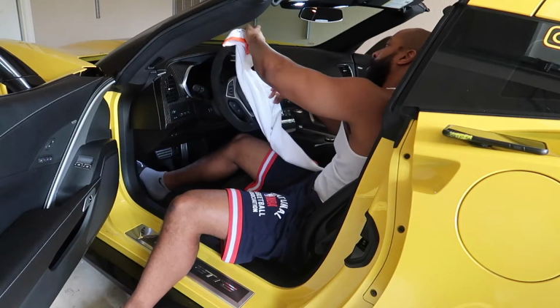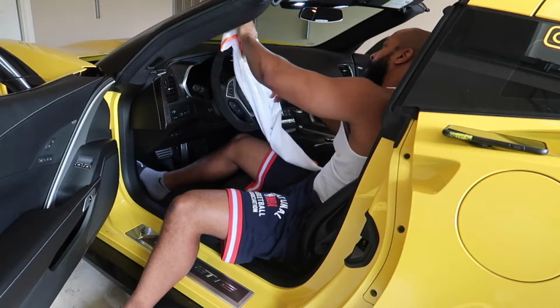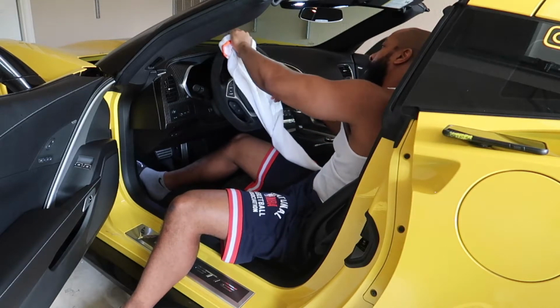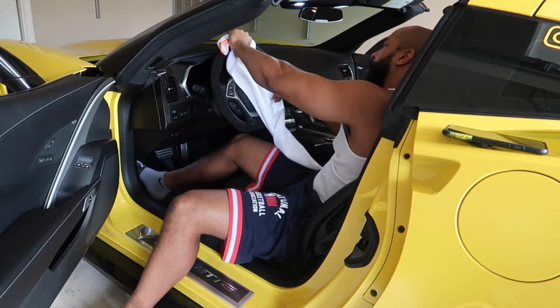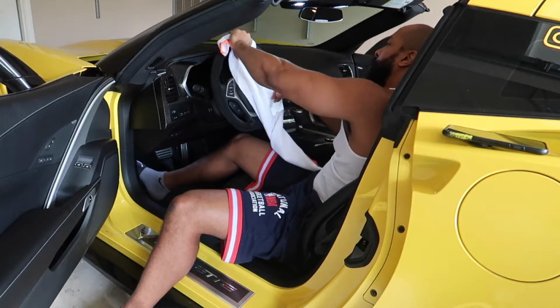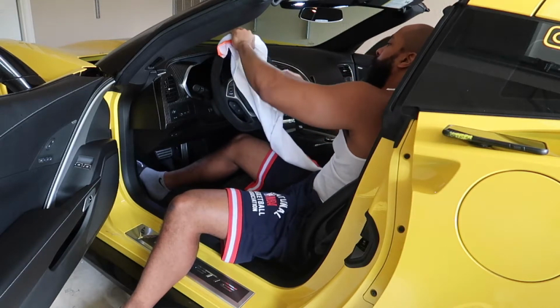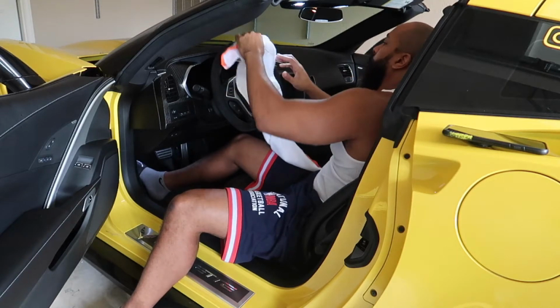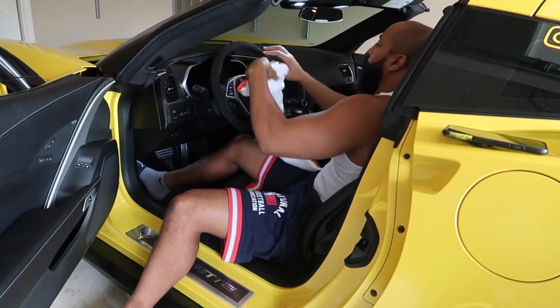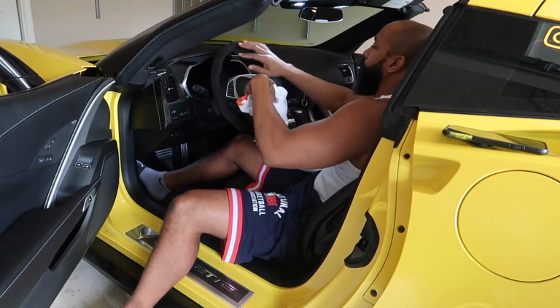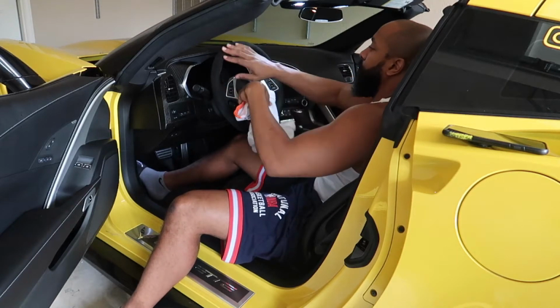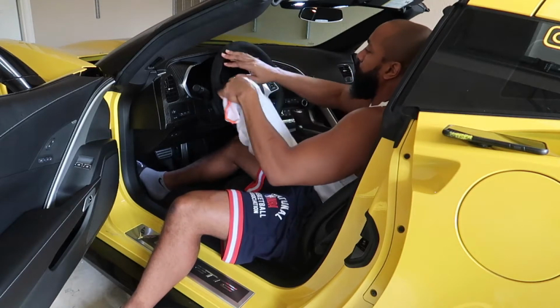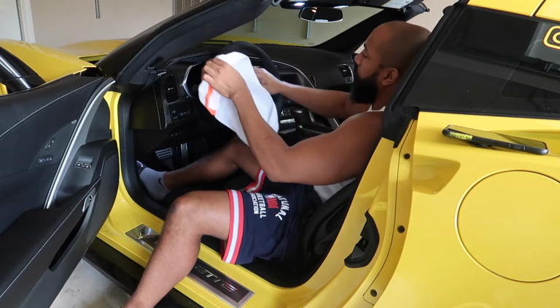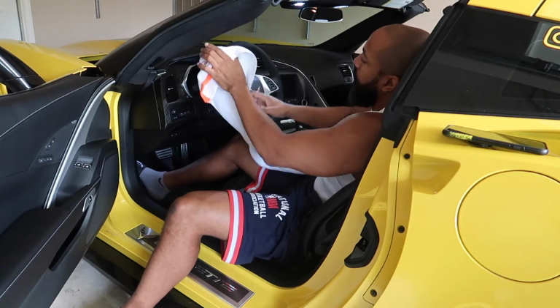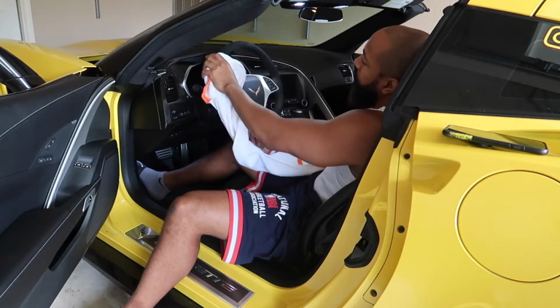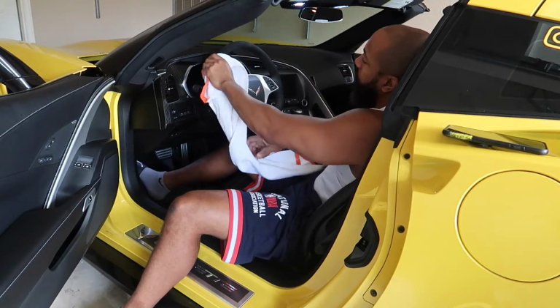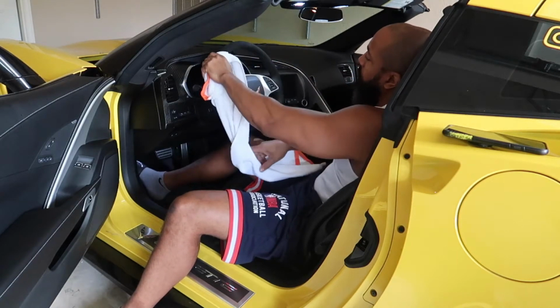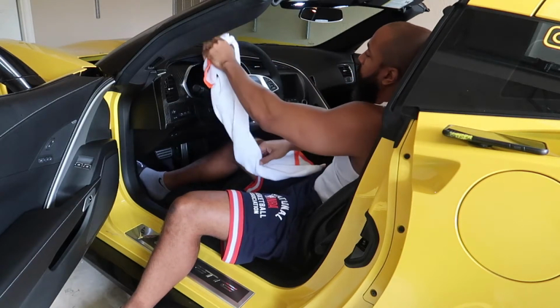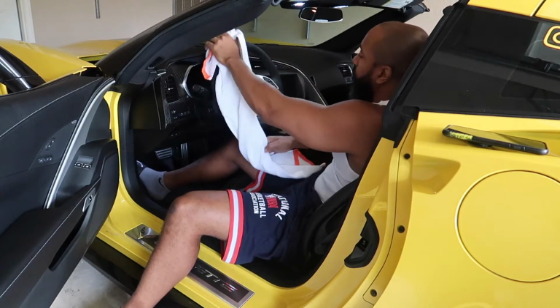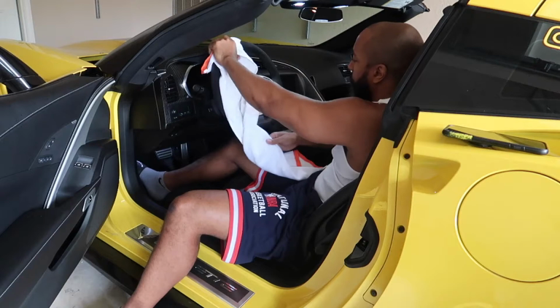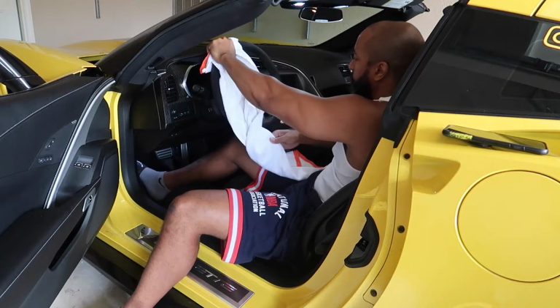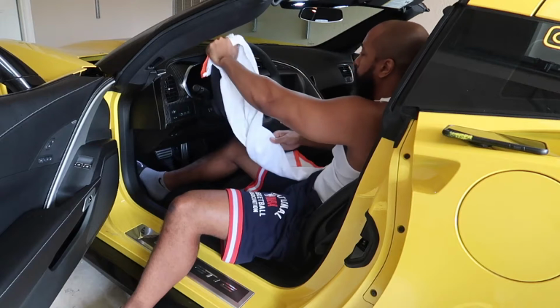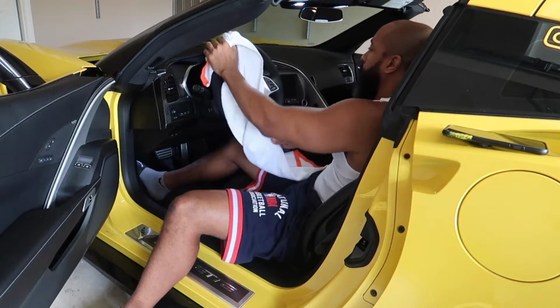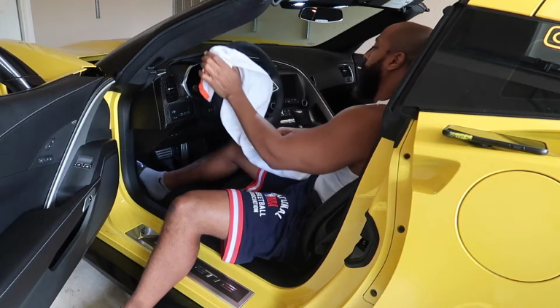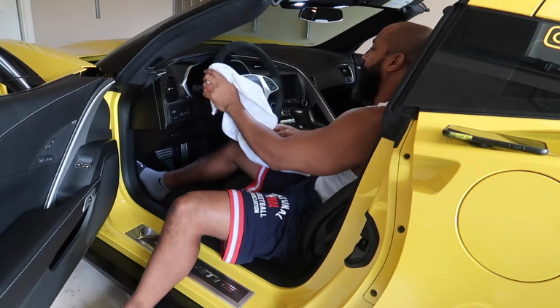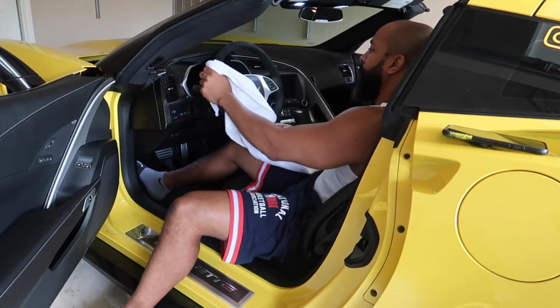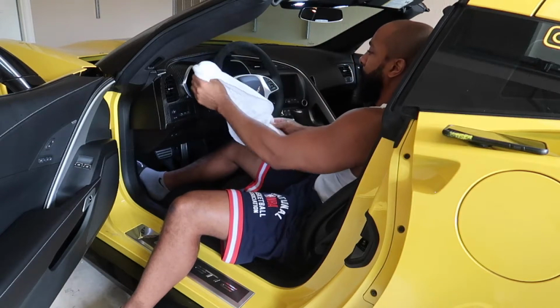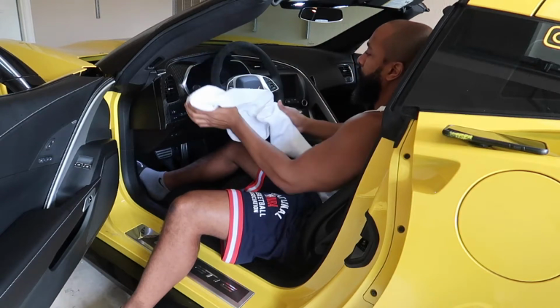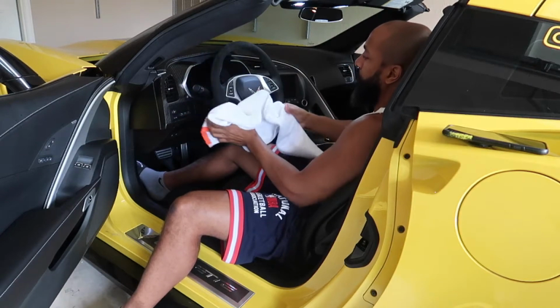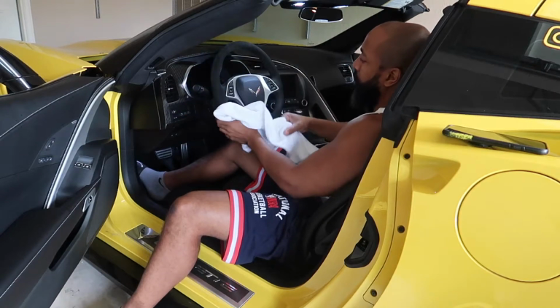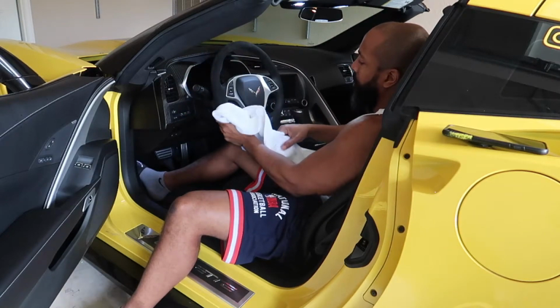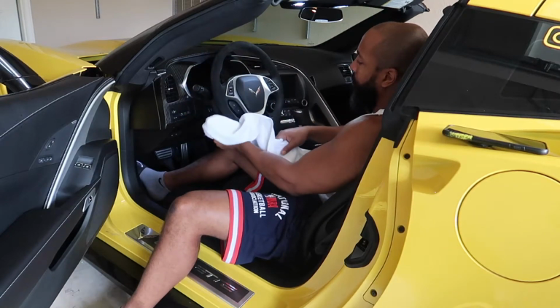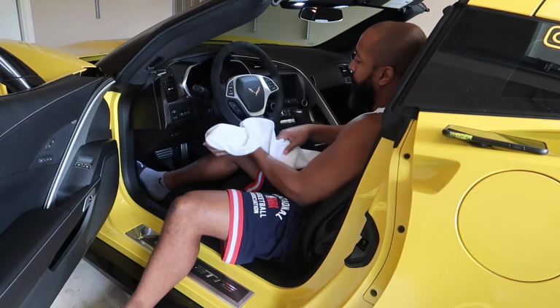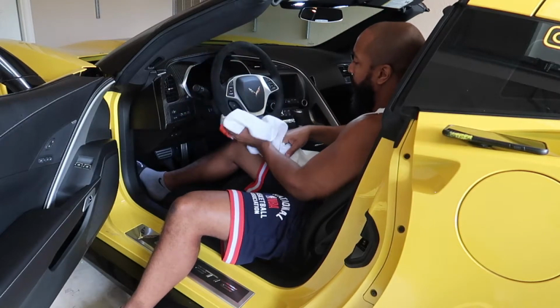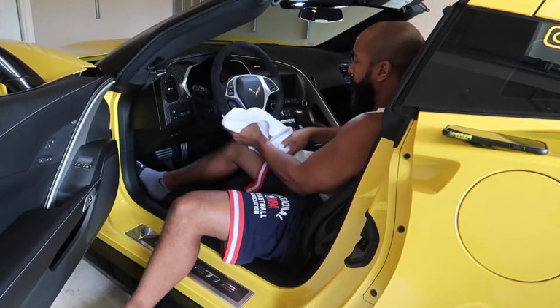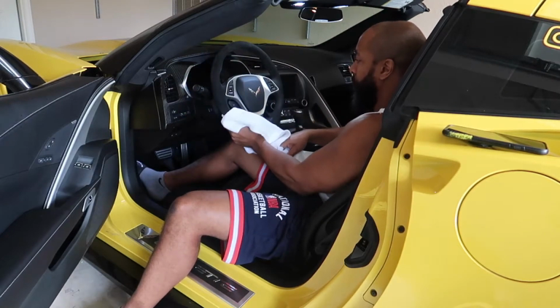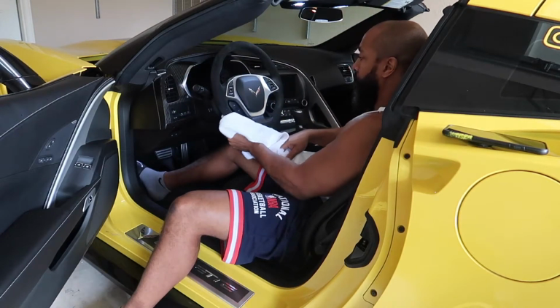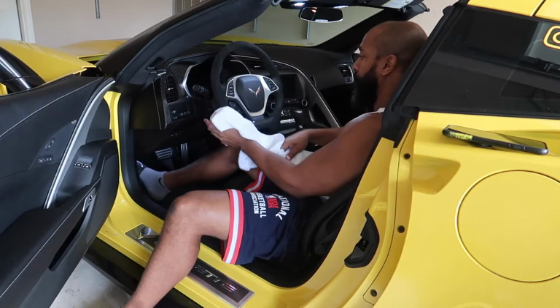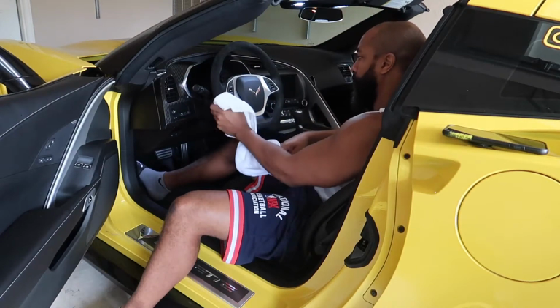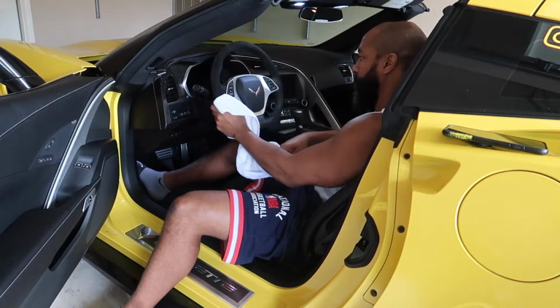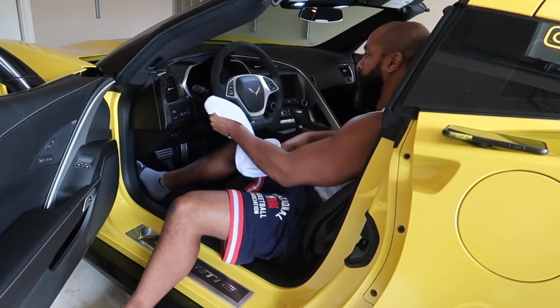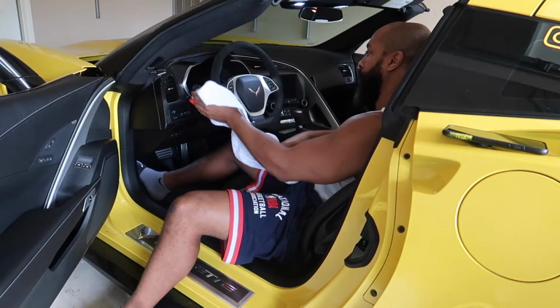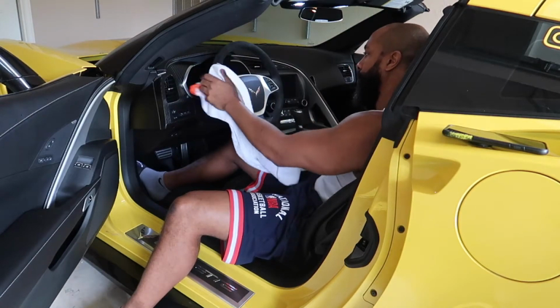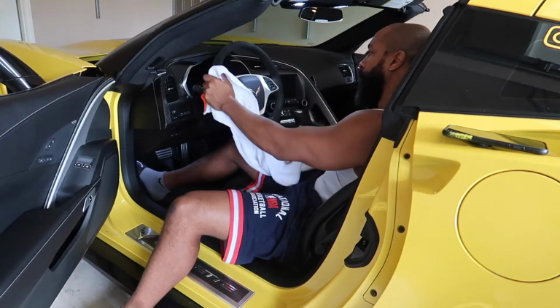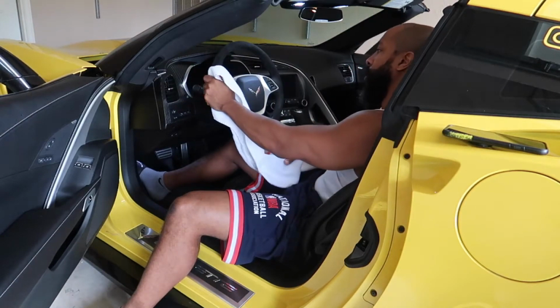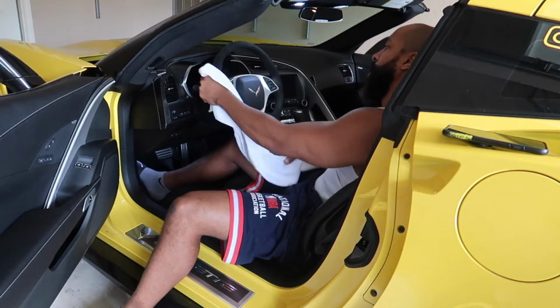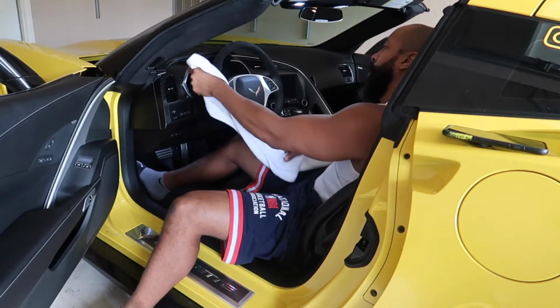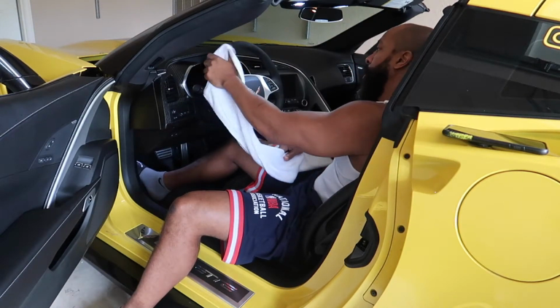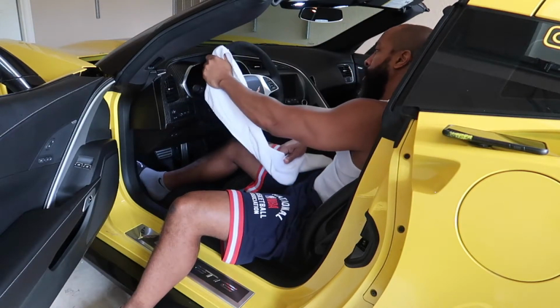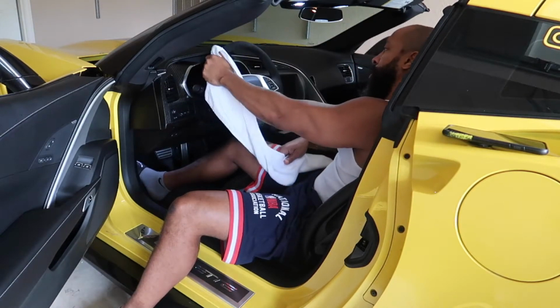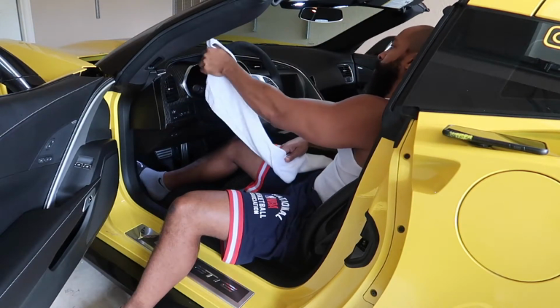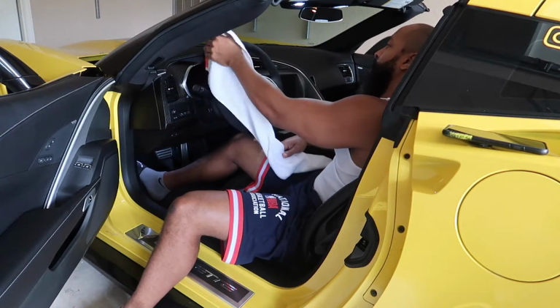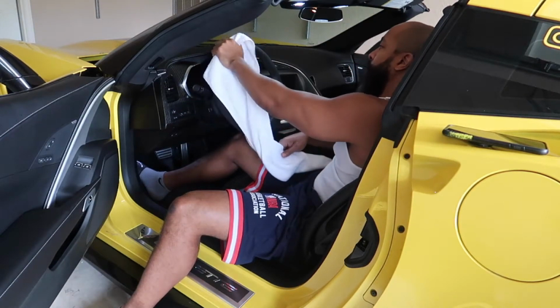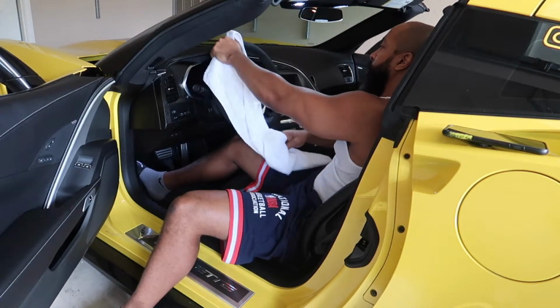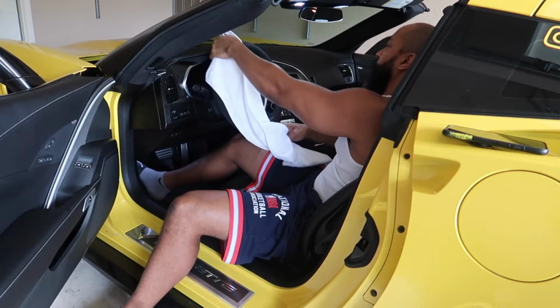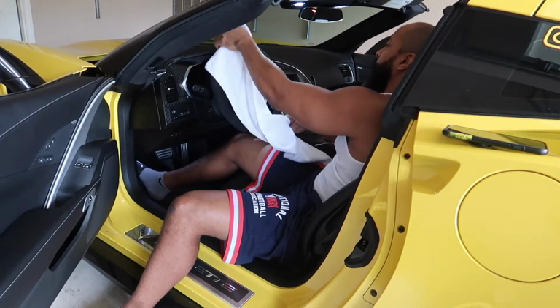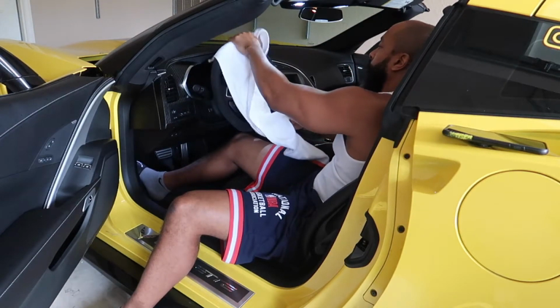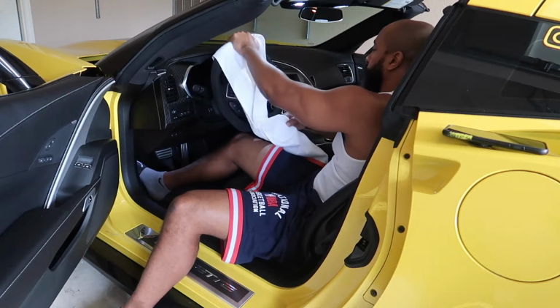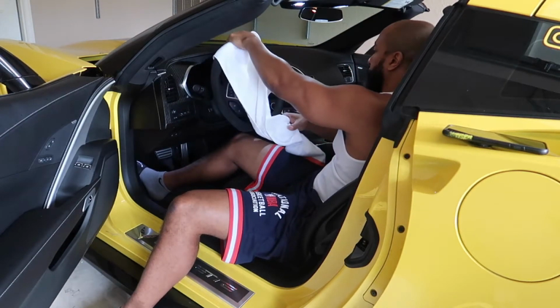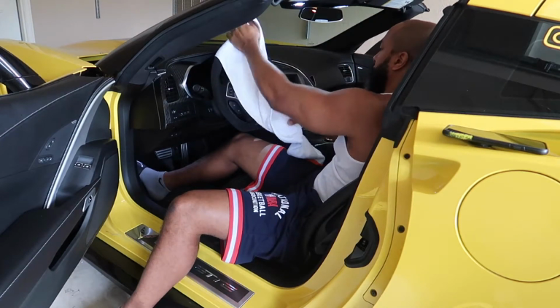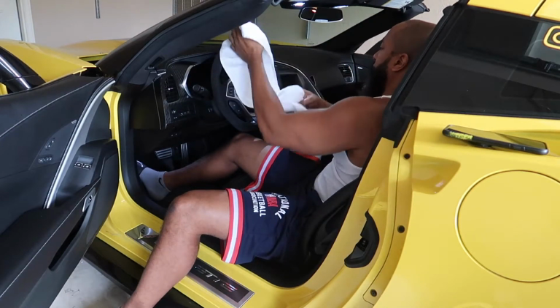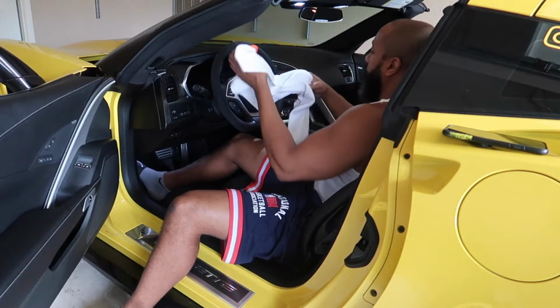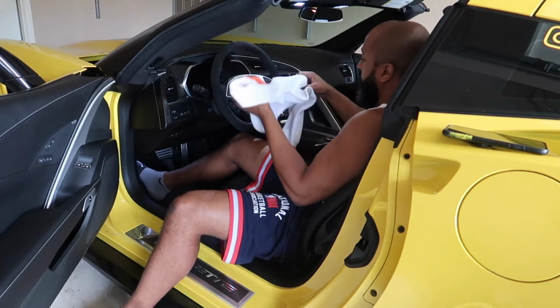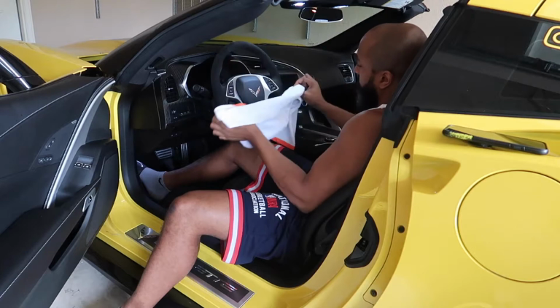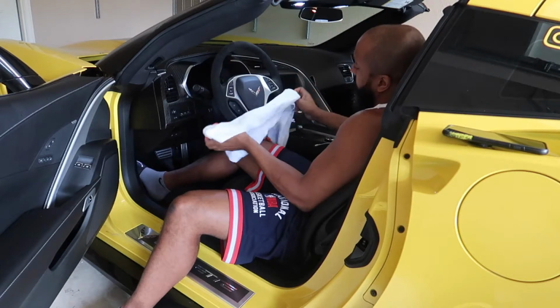I've seen a Mercedes AMG where it looked like they had never cleaned it — it was just greasy and grimy. It's your body oils and stuff, beard oils and things like that.